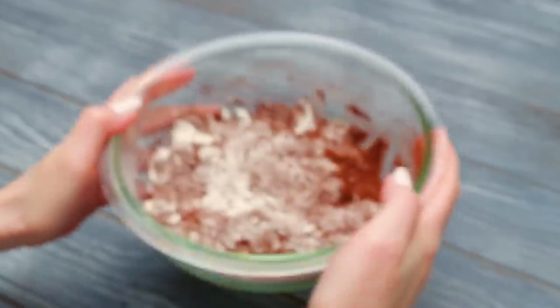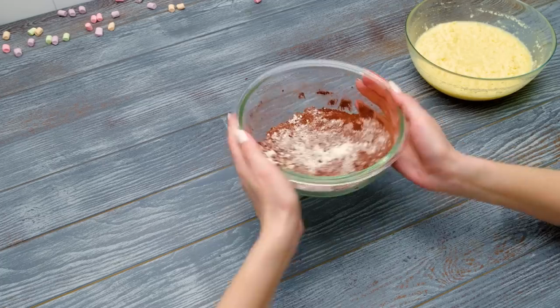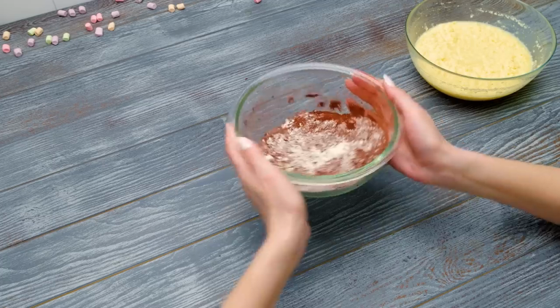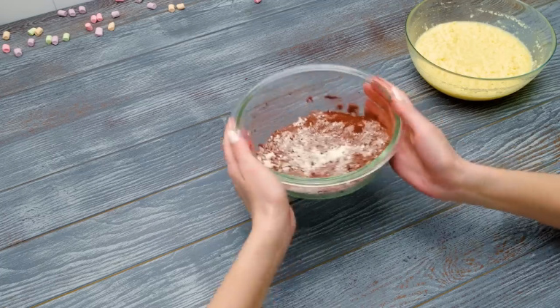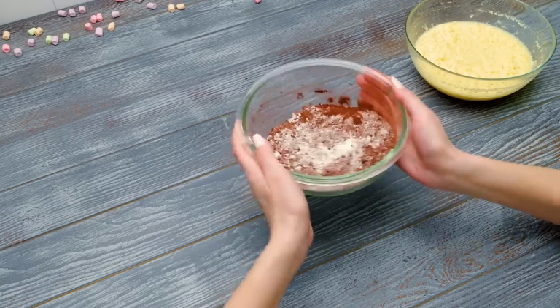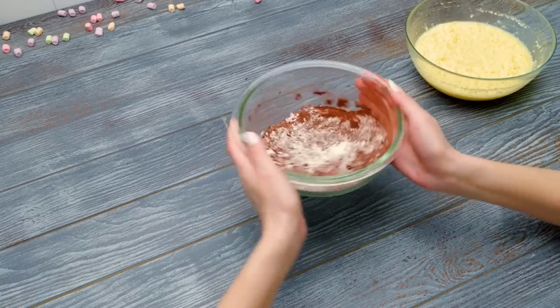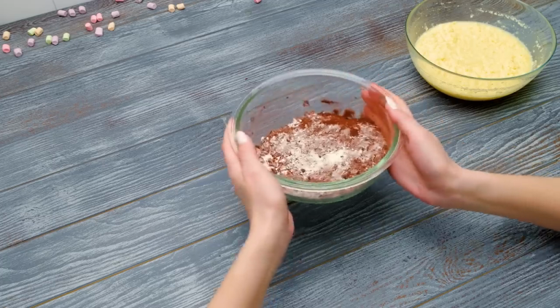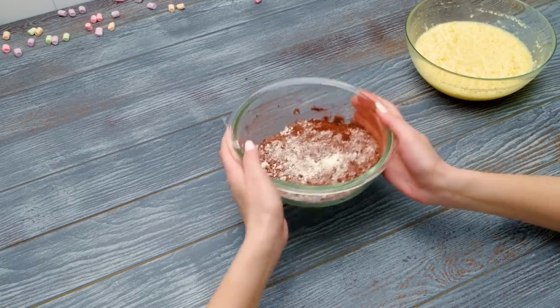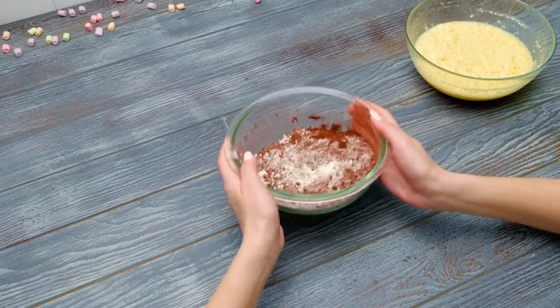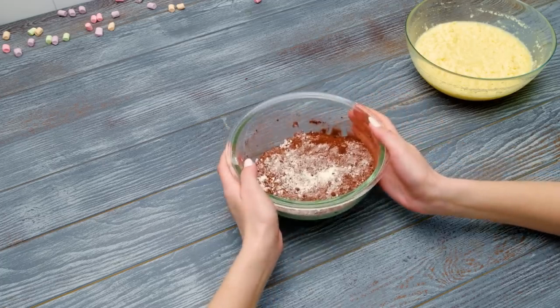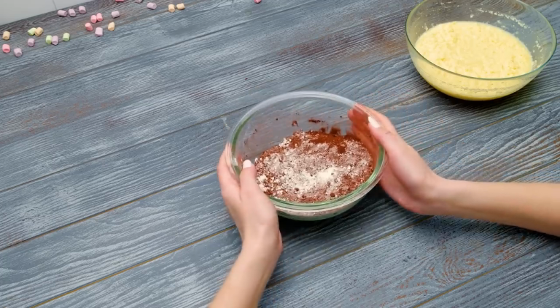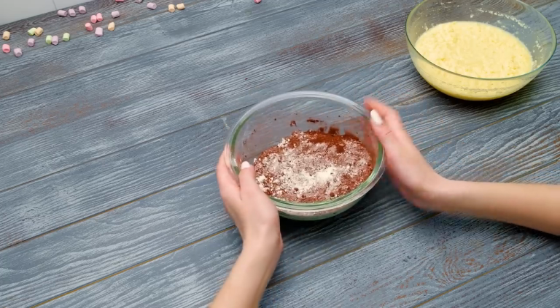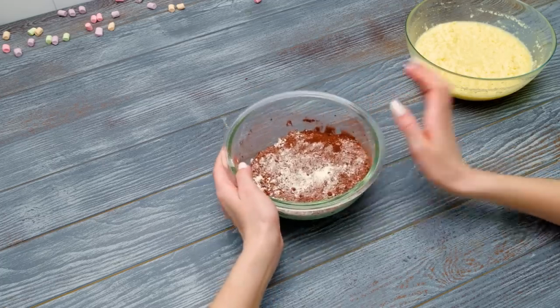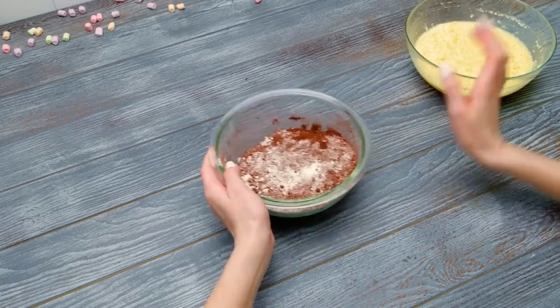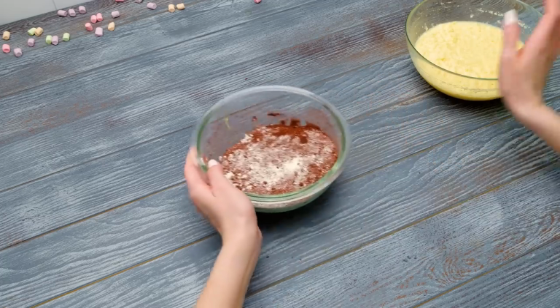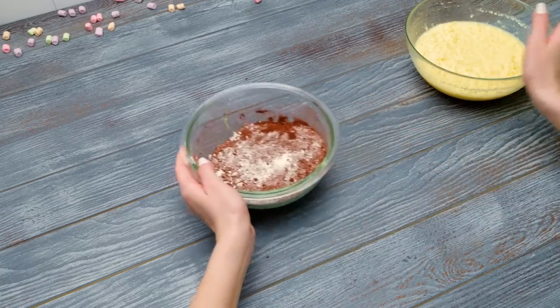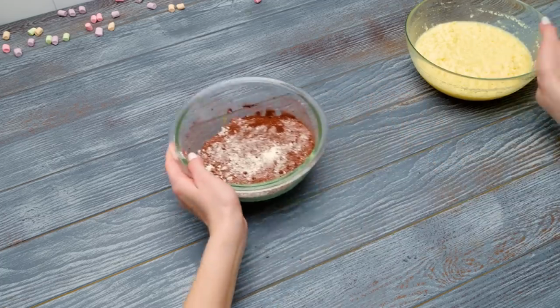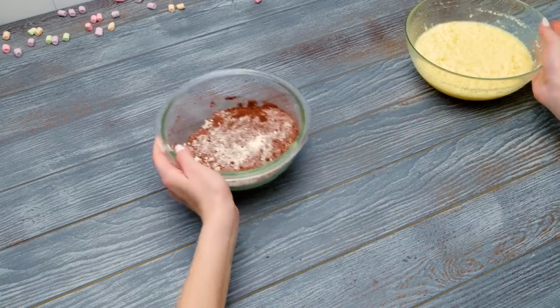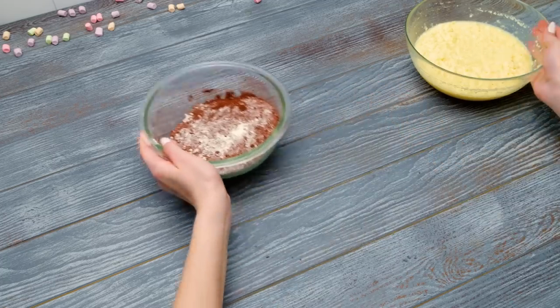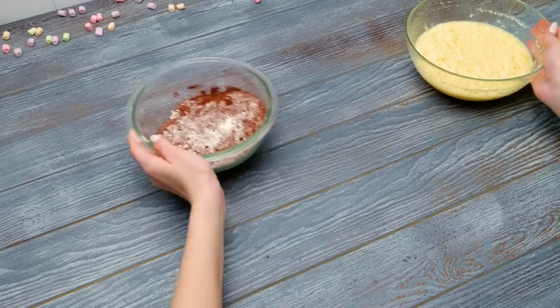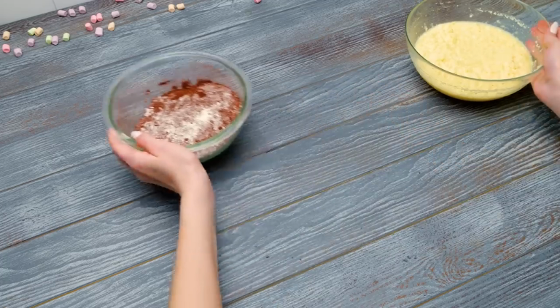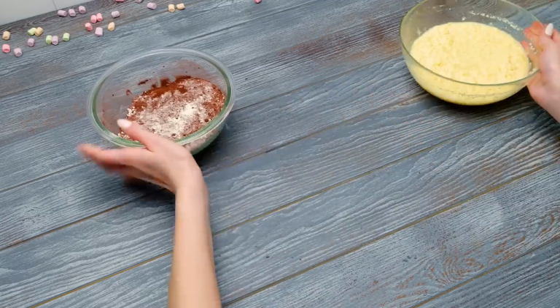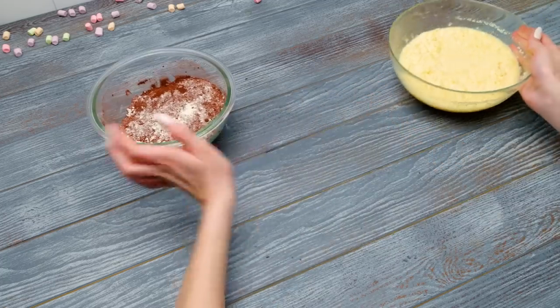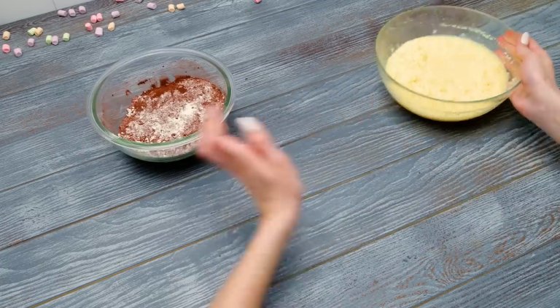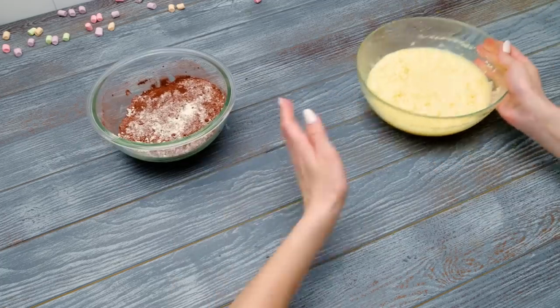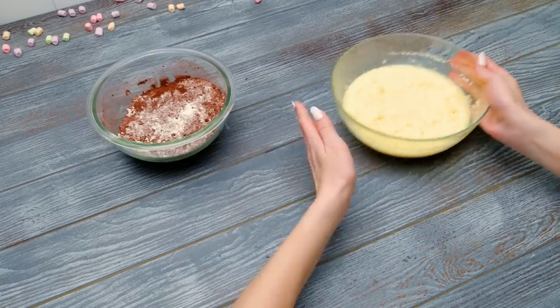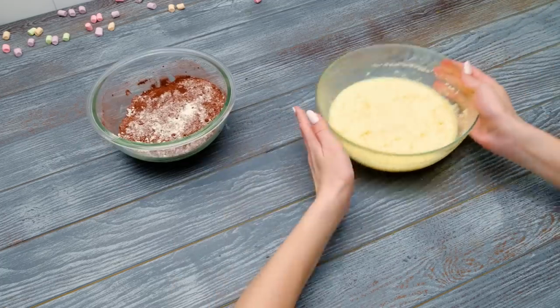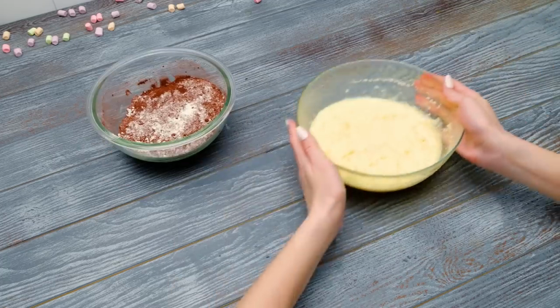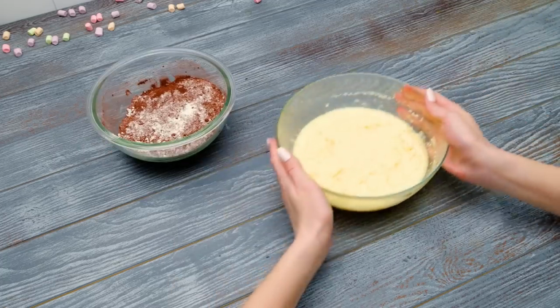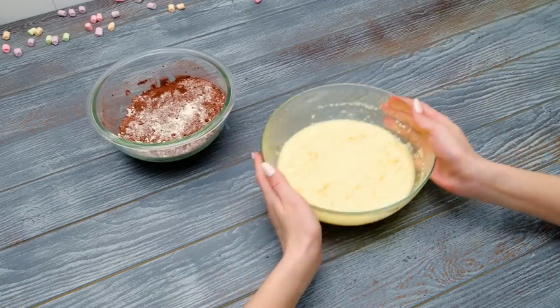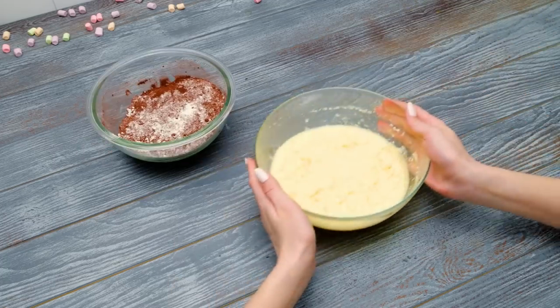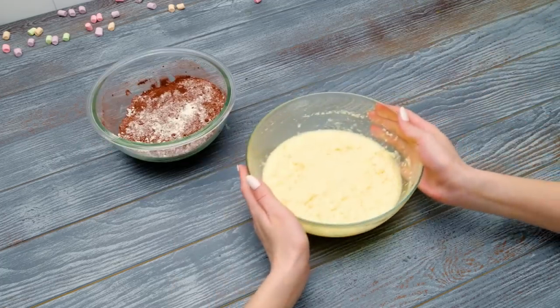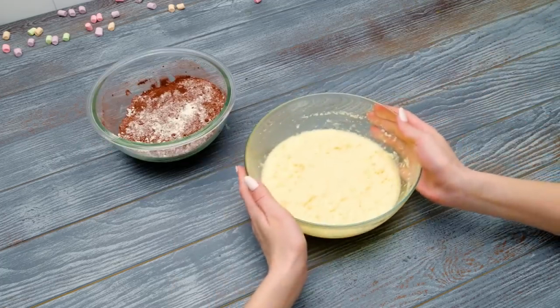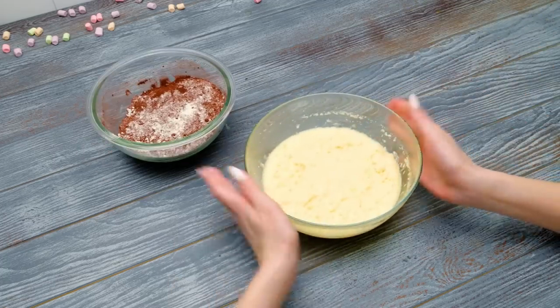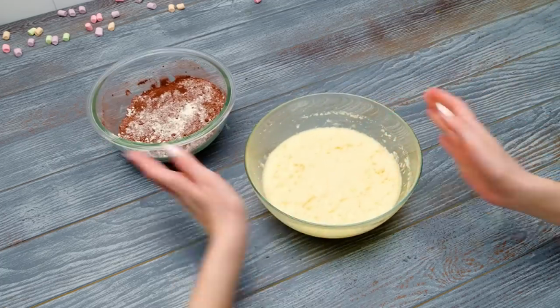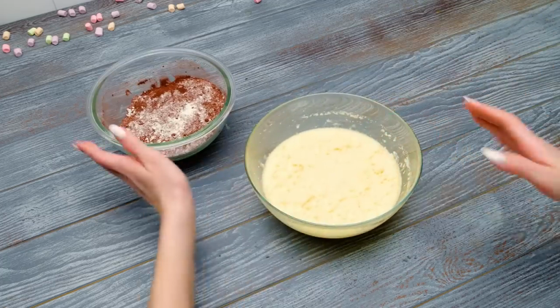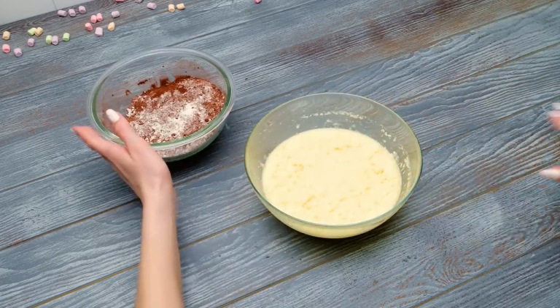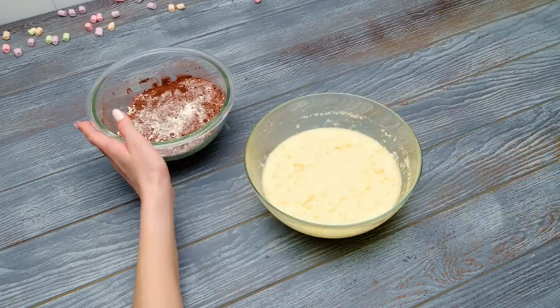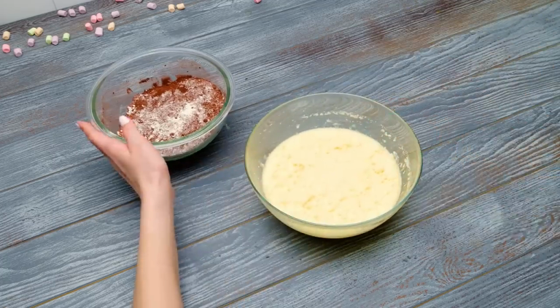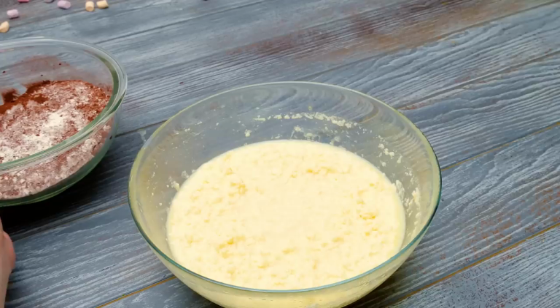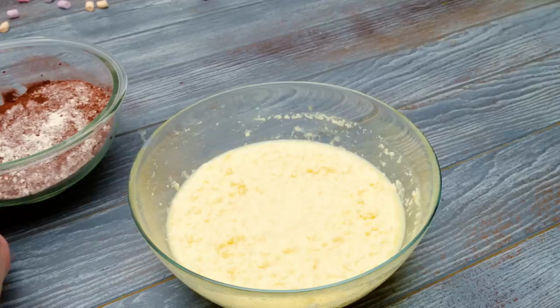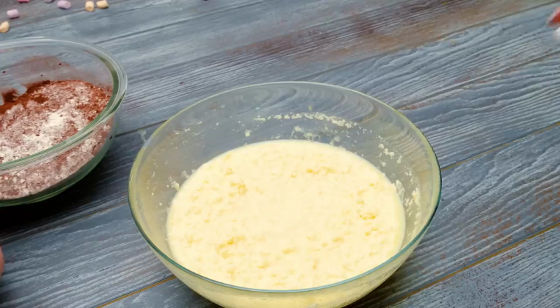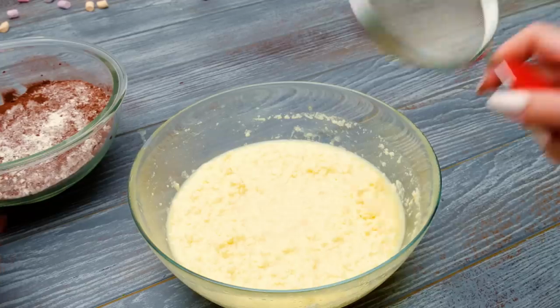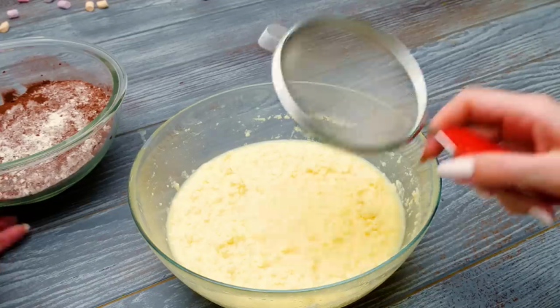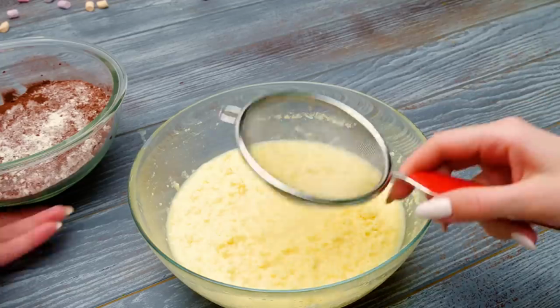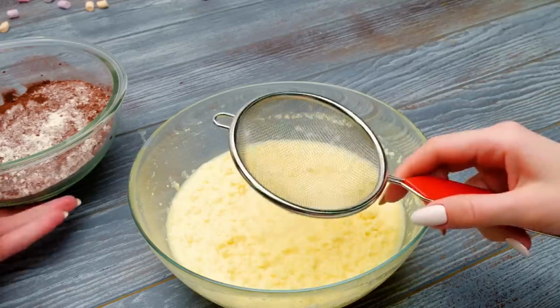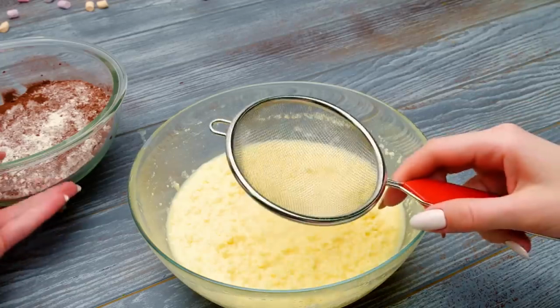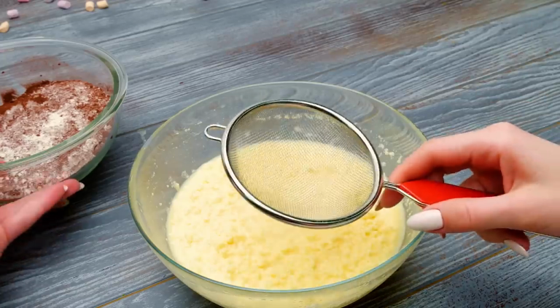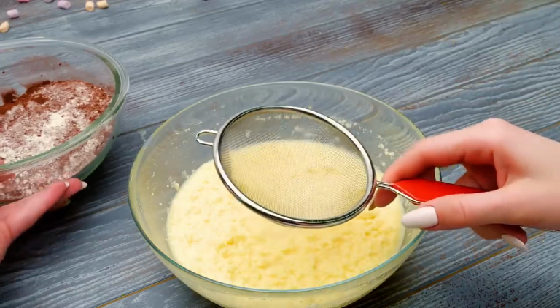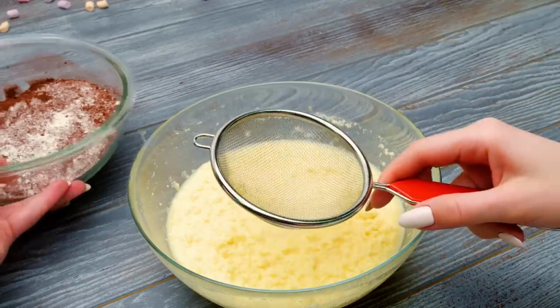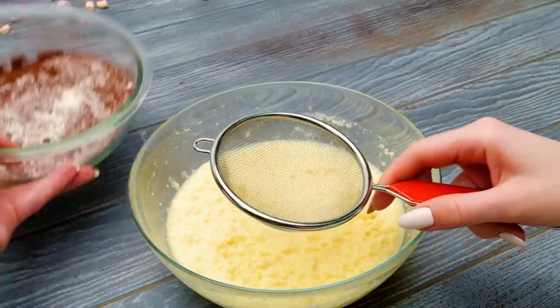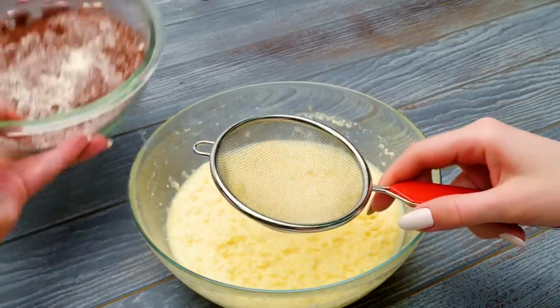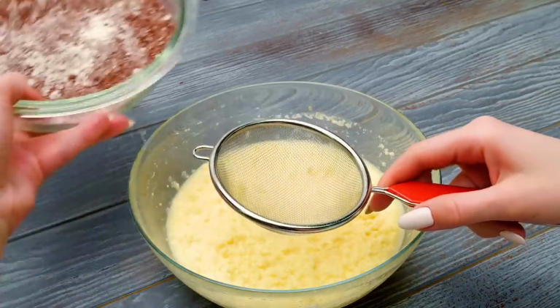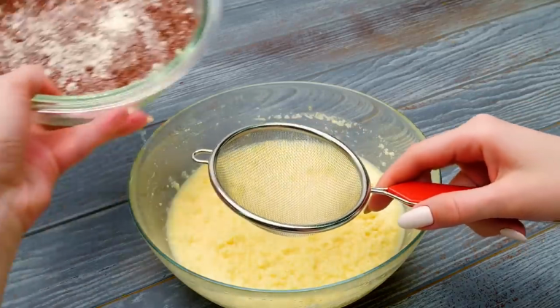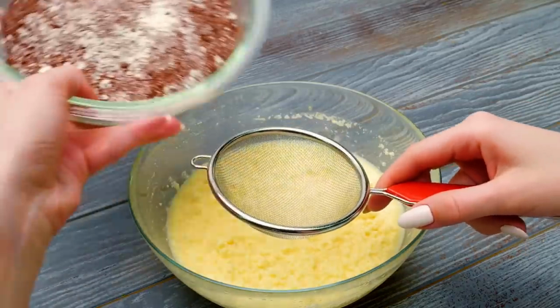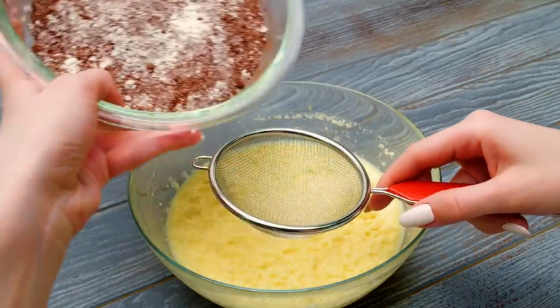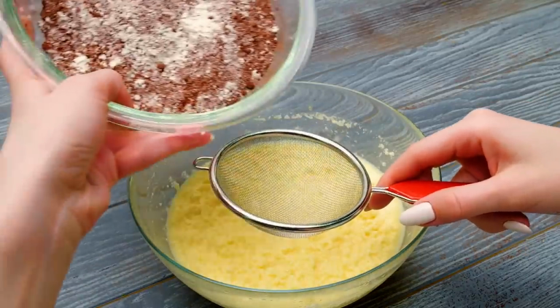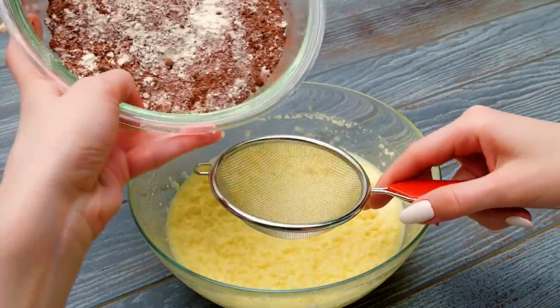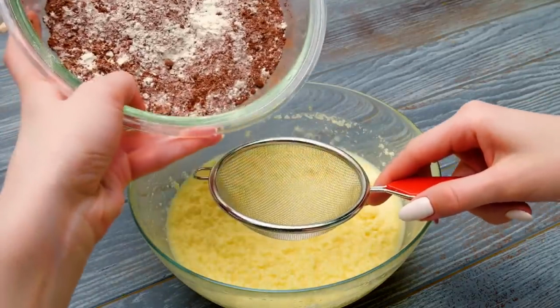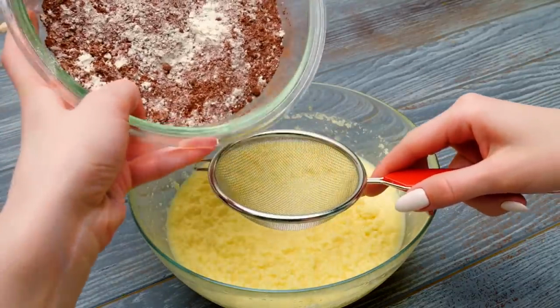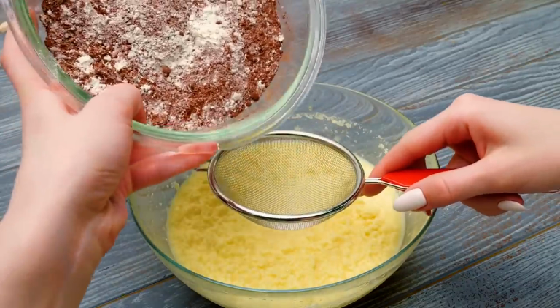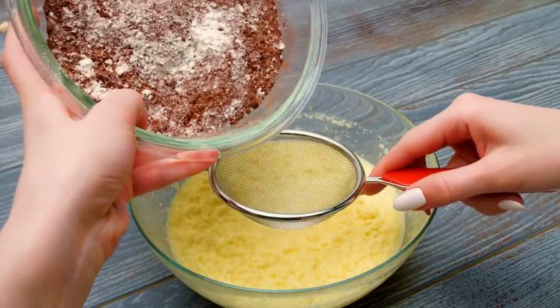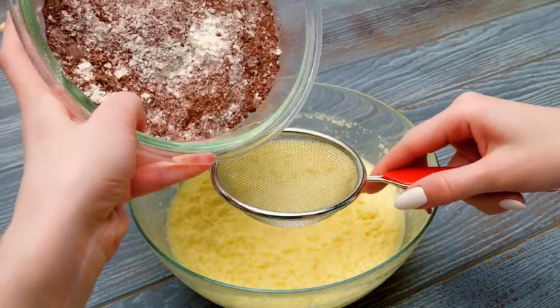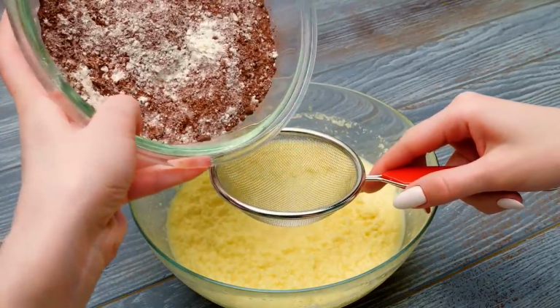Now we can sift the dry ingredients into the bowl with the batter. Be careful at this stage, guys! Or ask an adult to help!